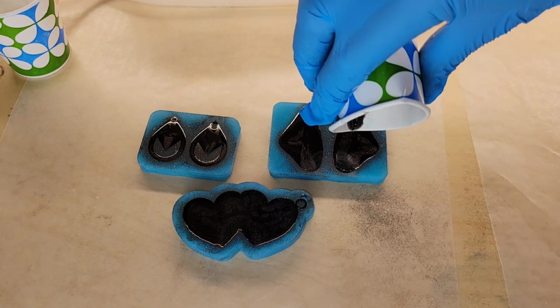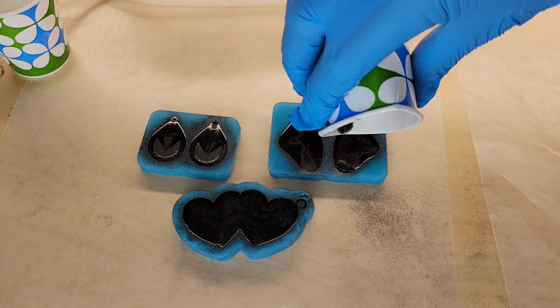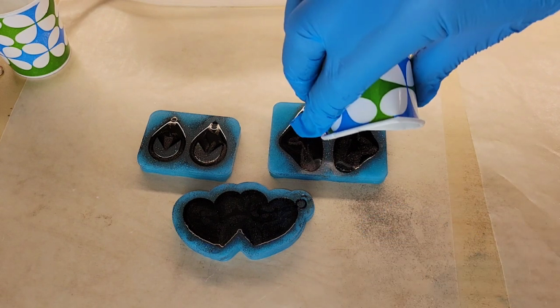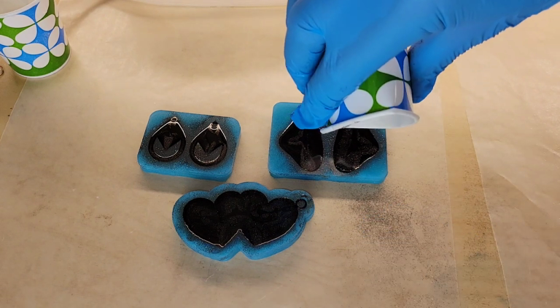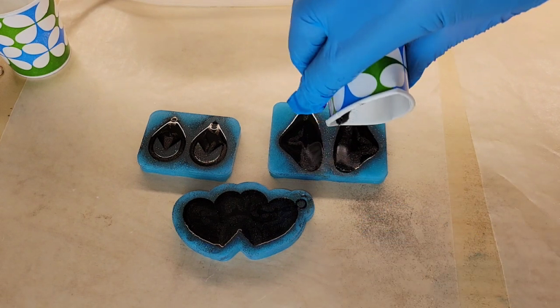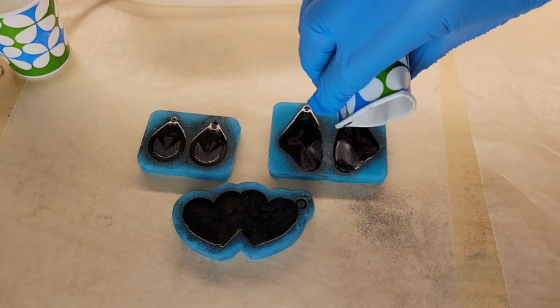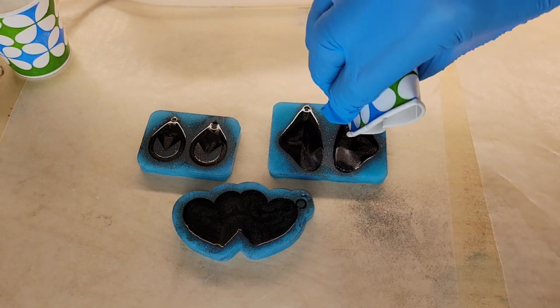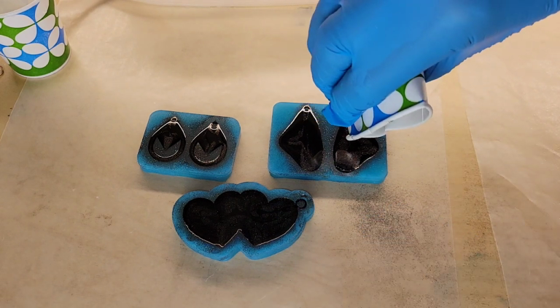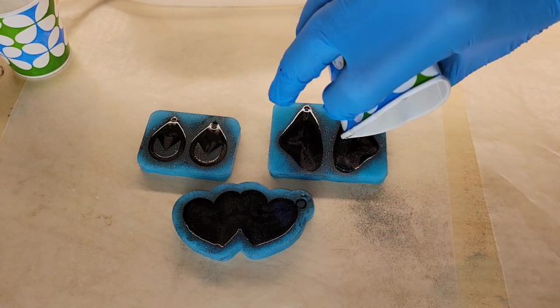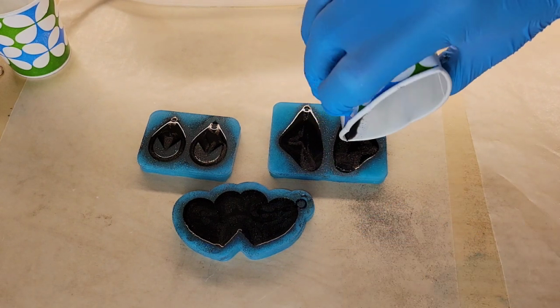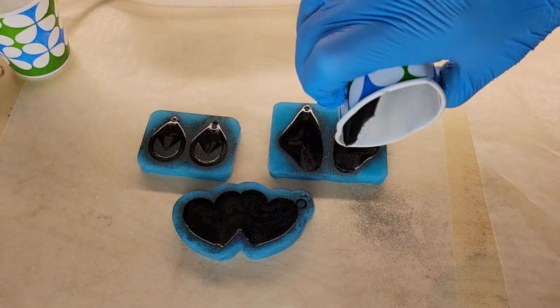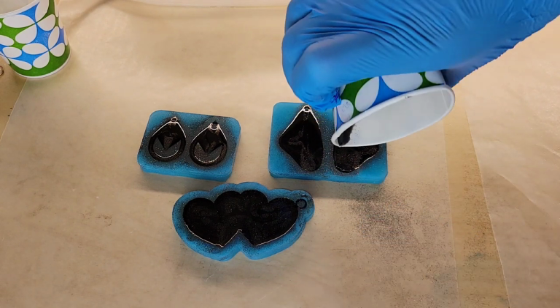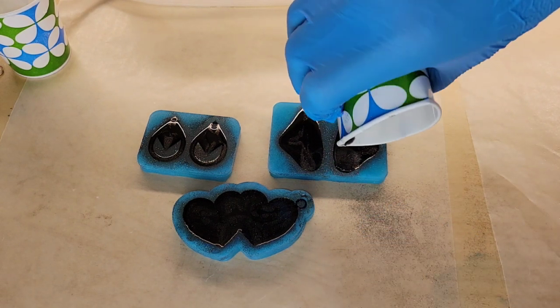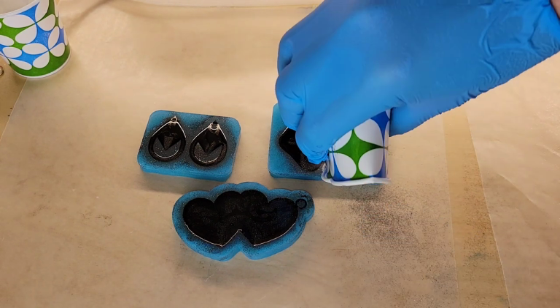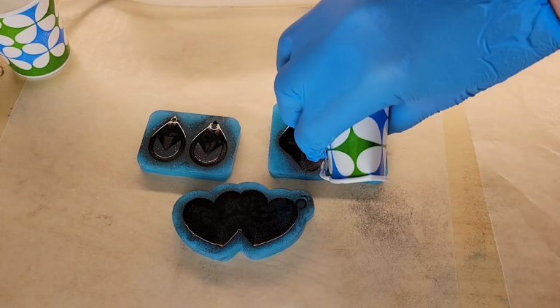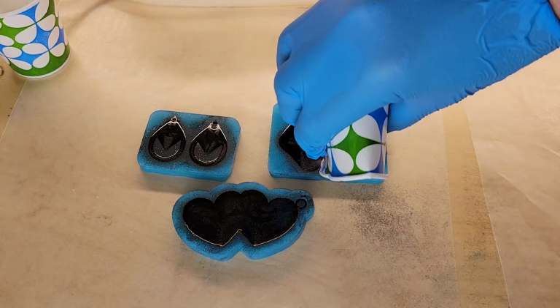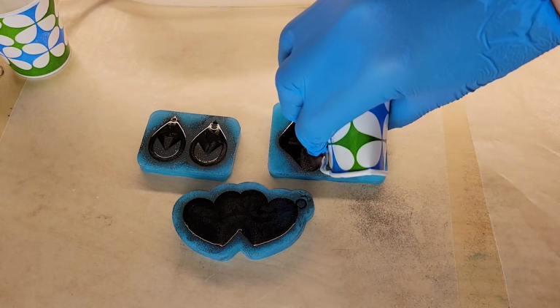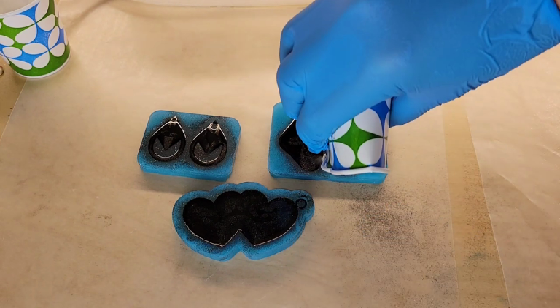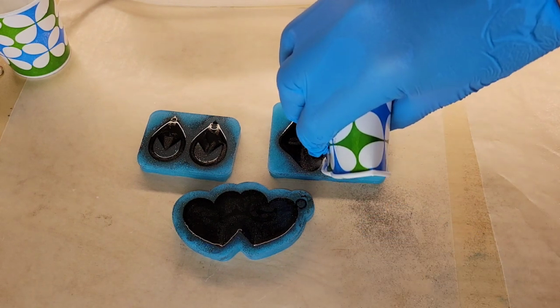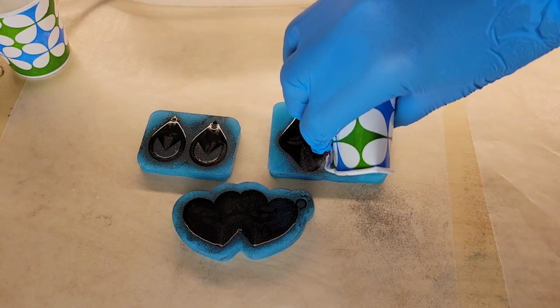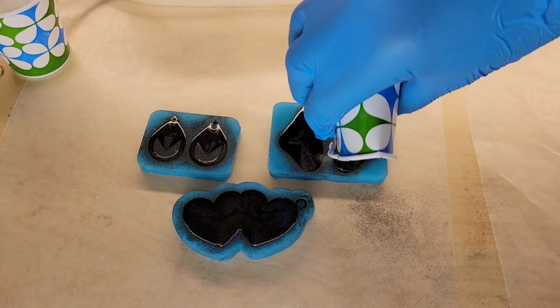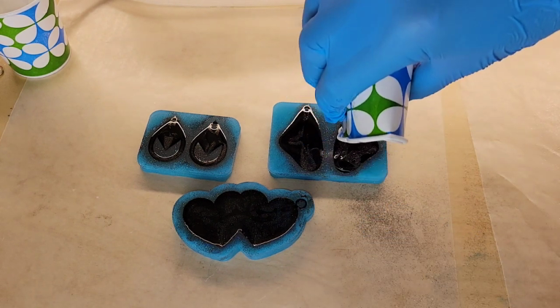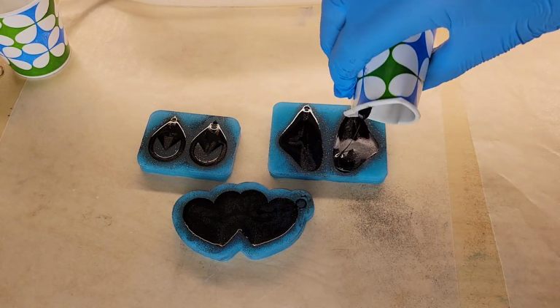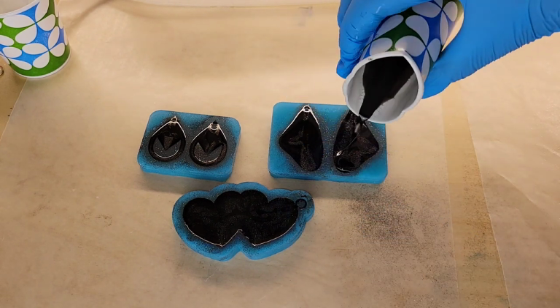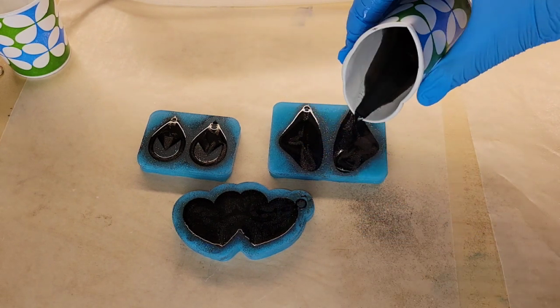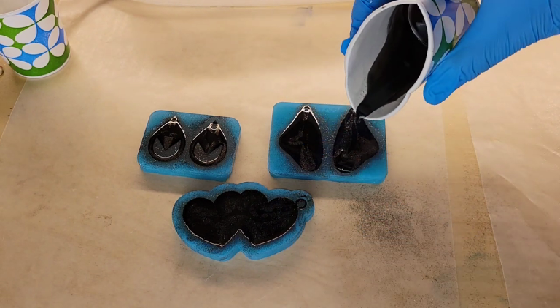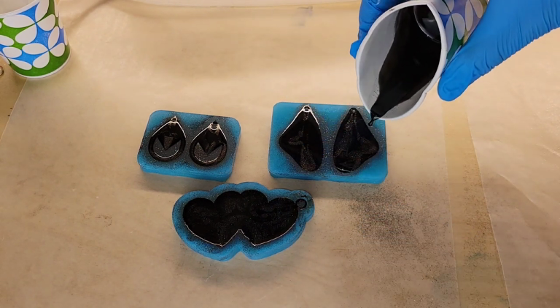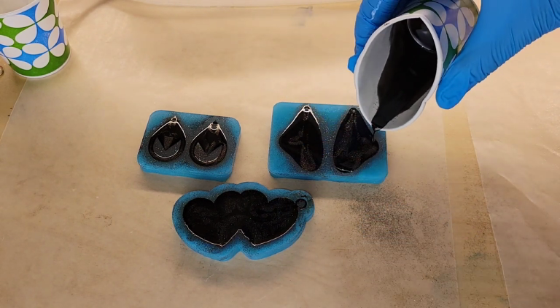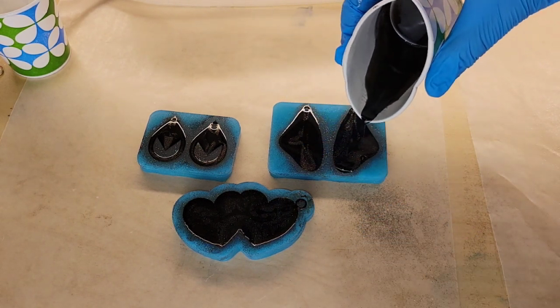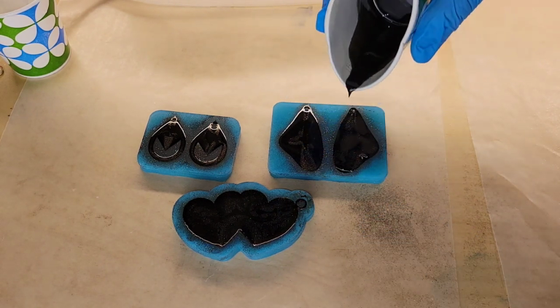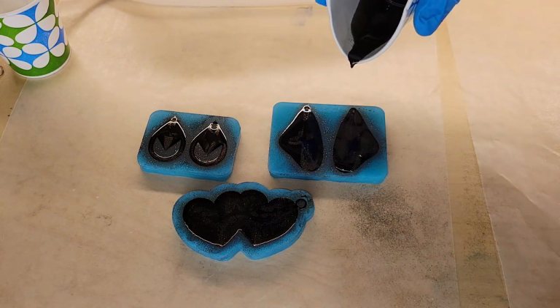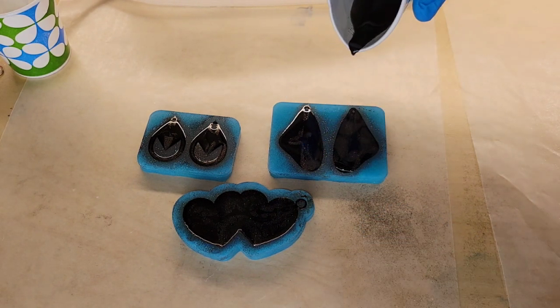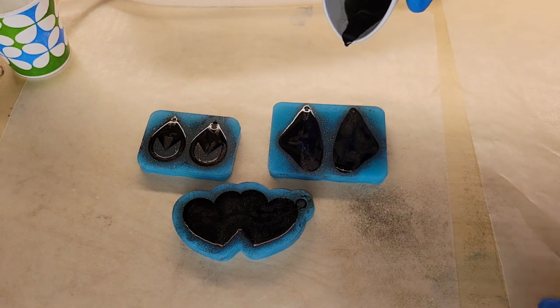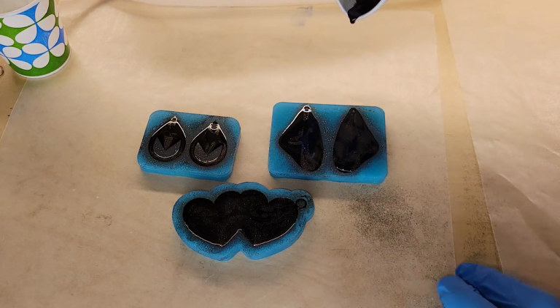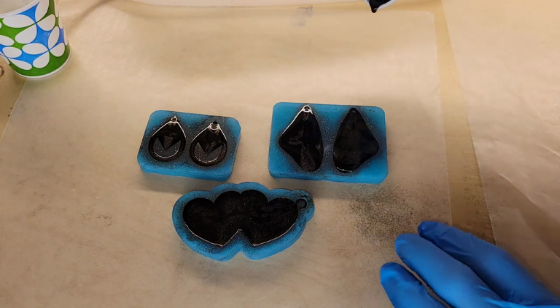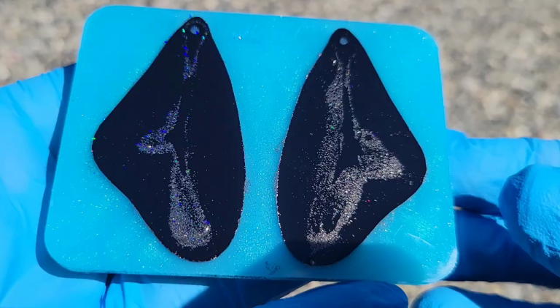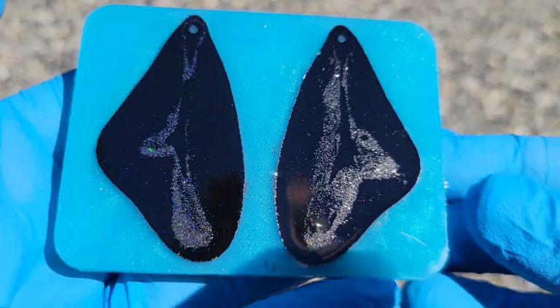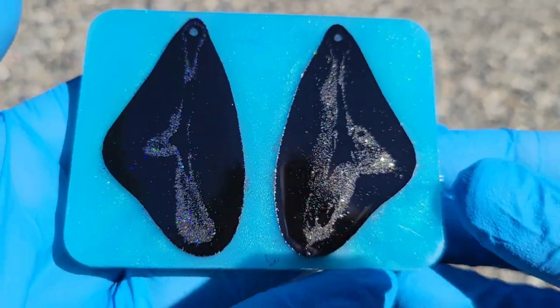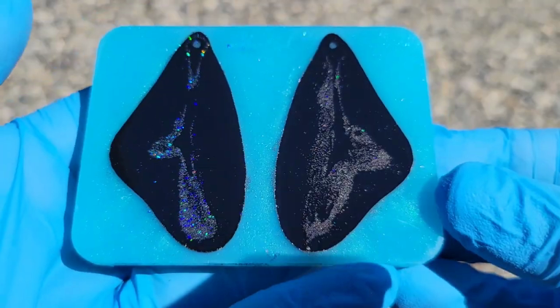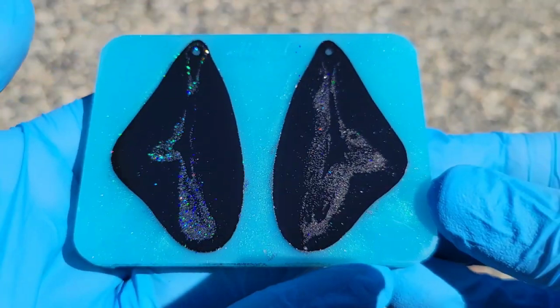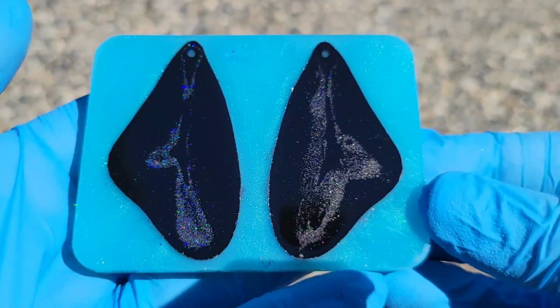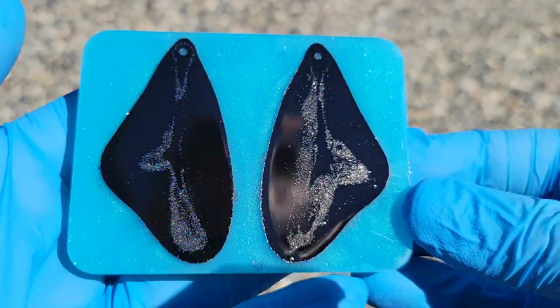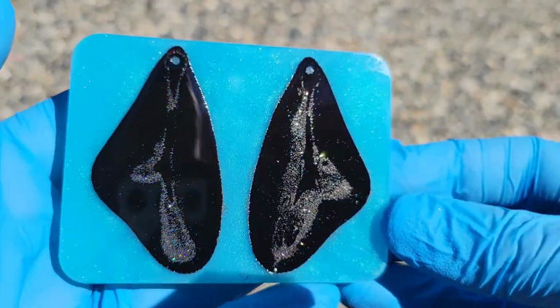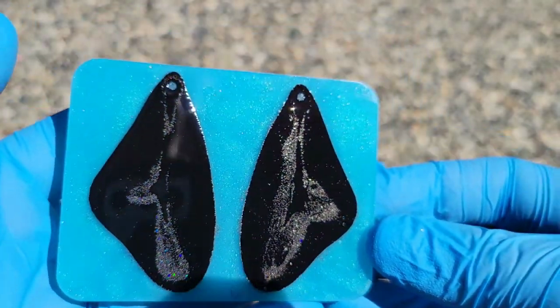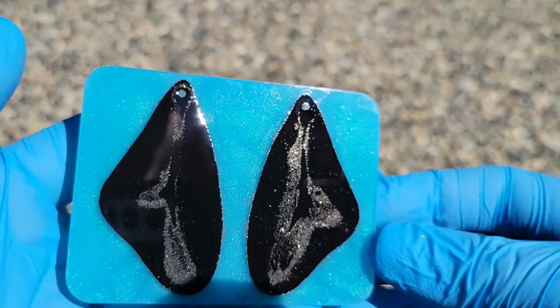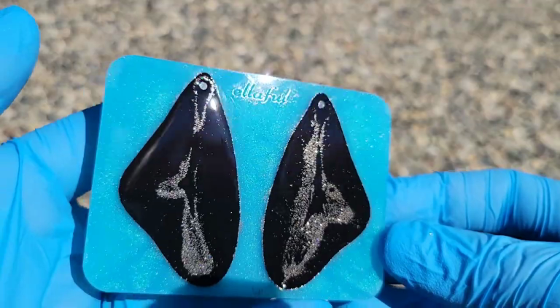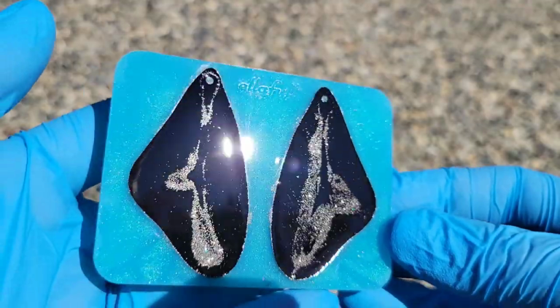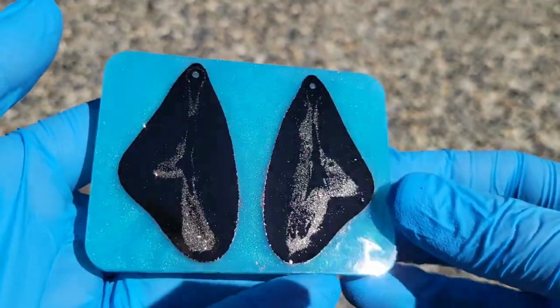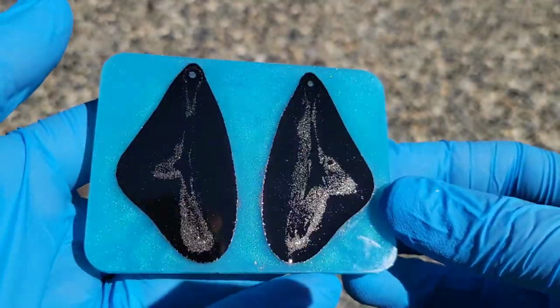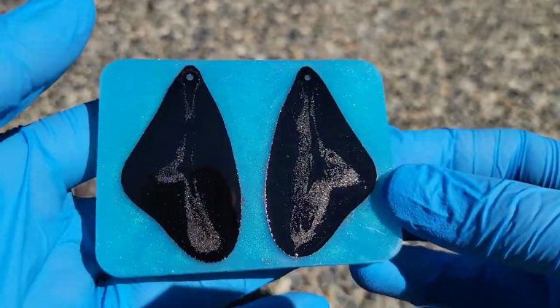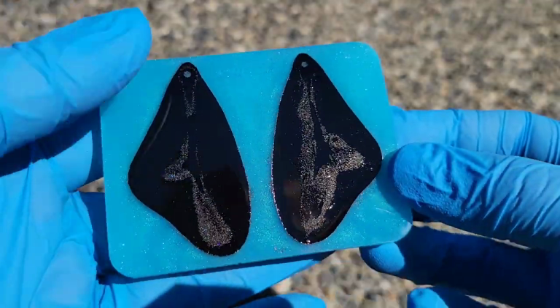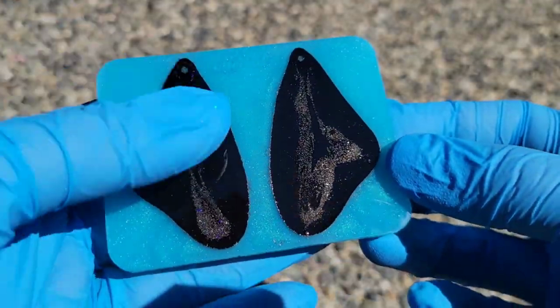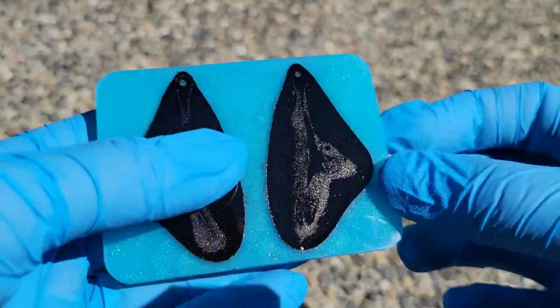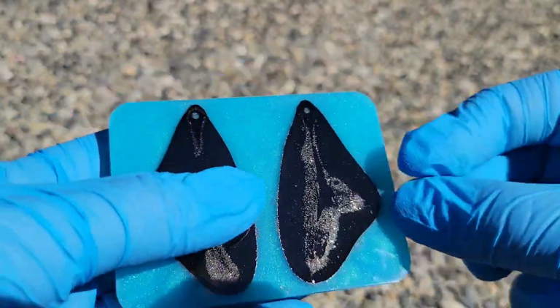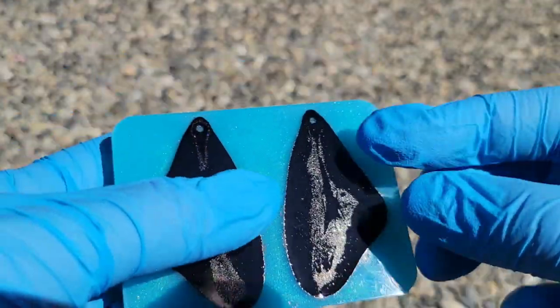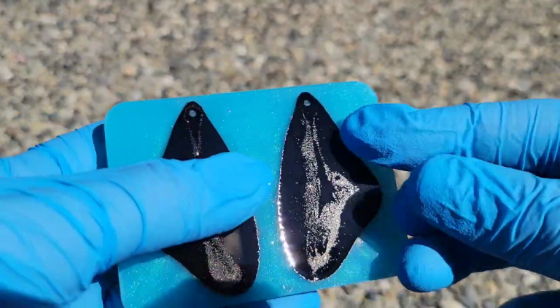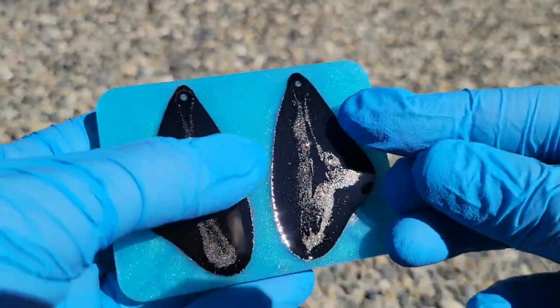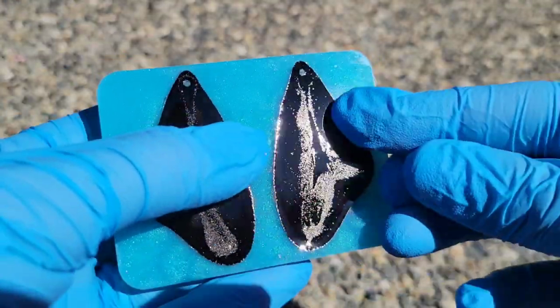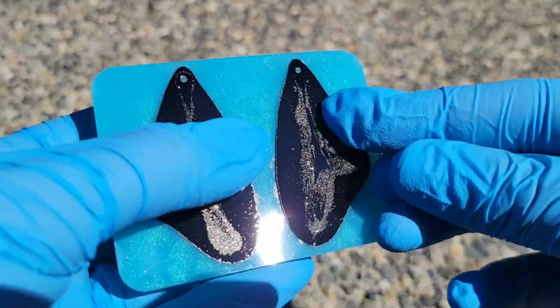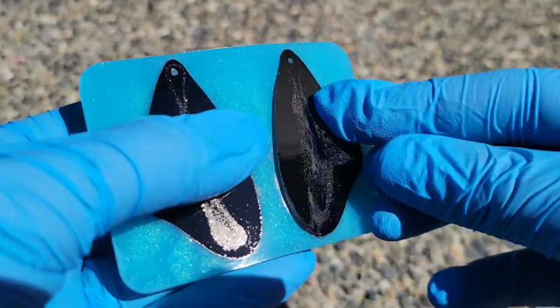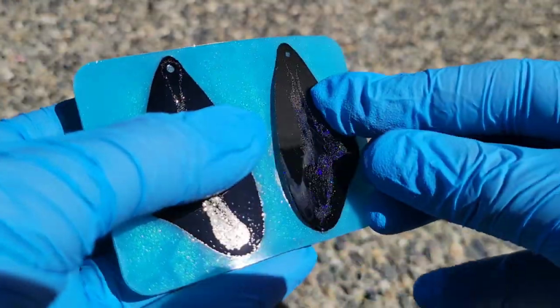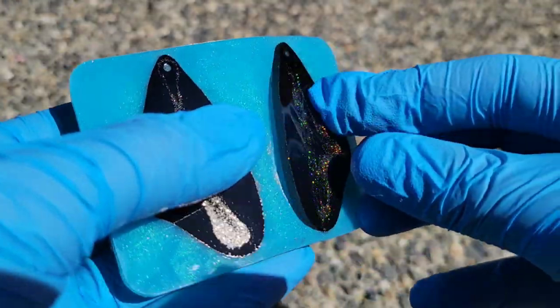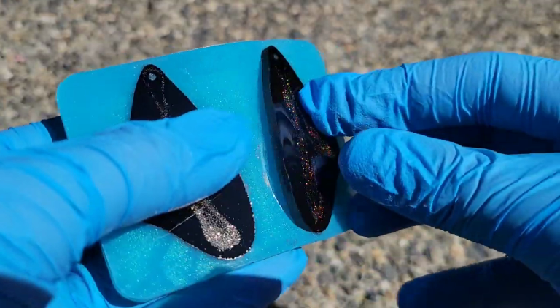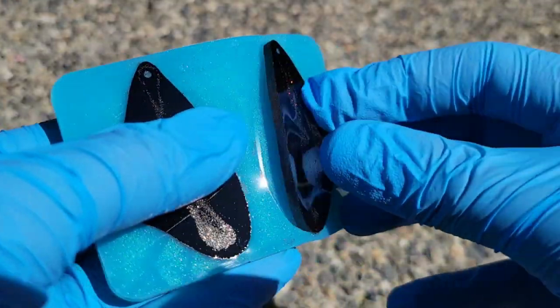I'm going to cover them up with an upside-down storage container so no dust gets in them, and let them dry for 24 hours.